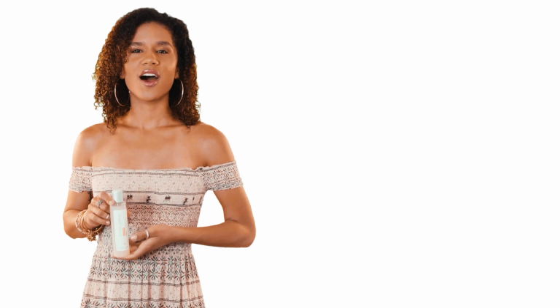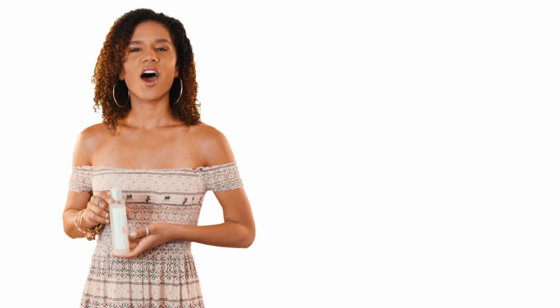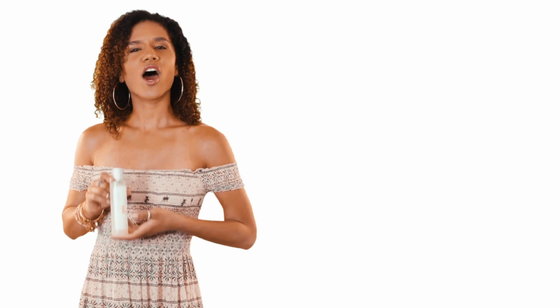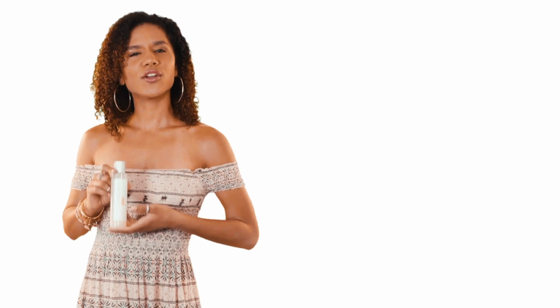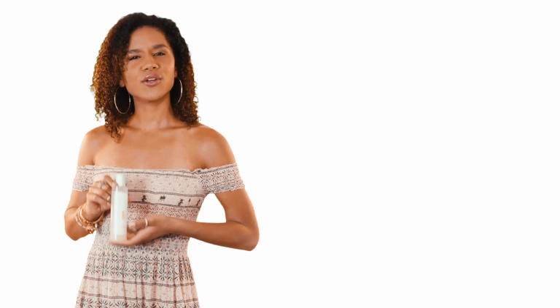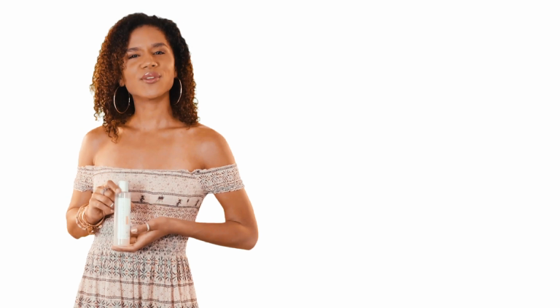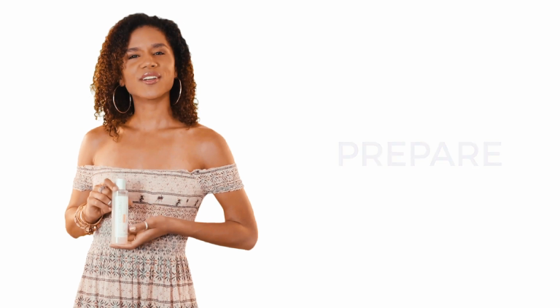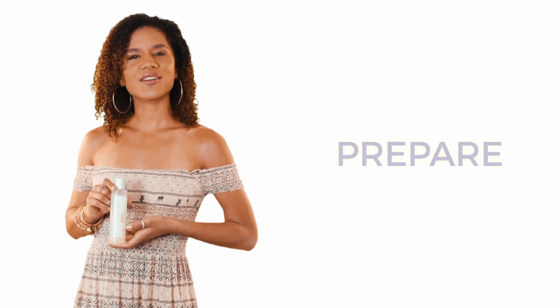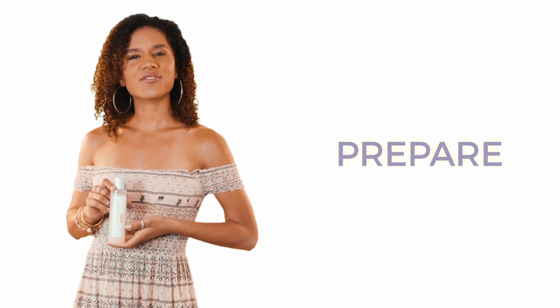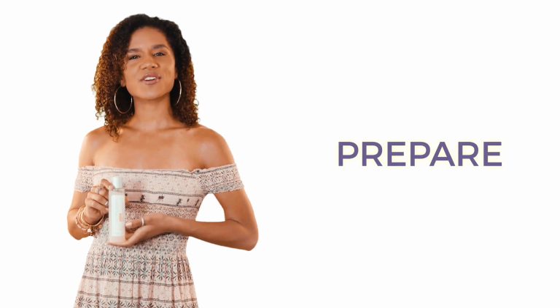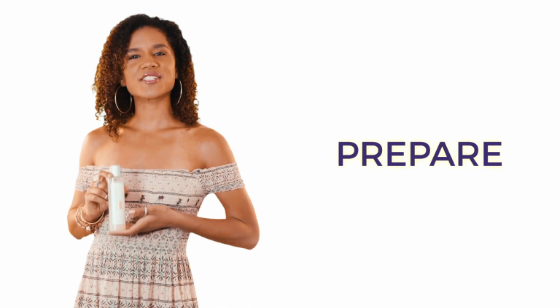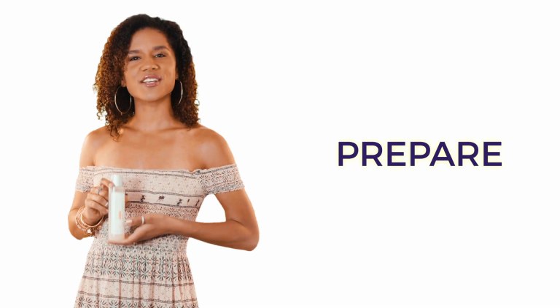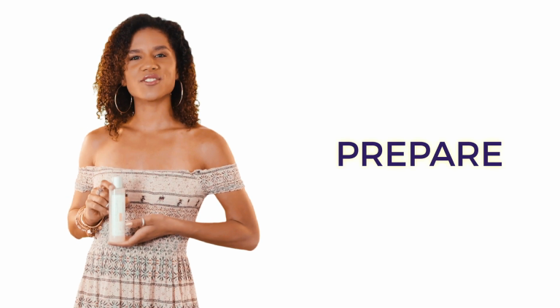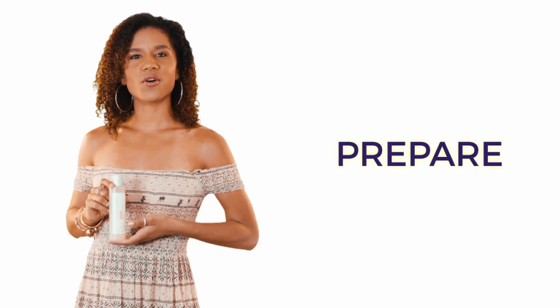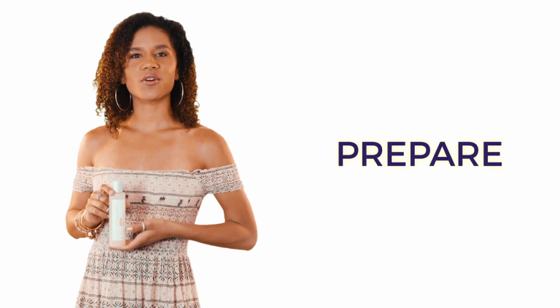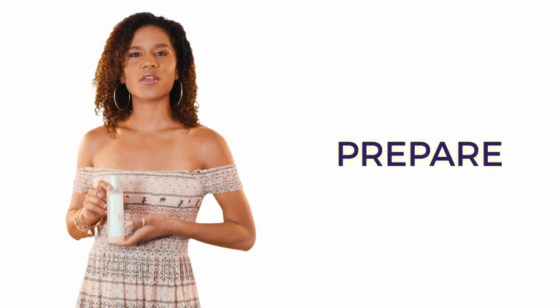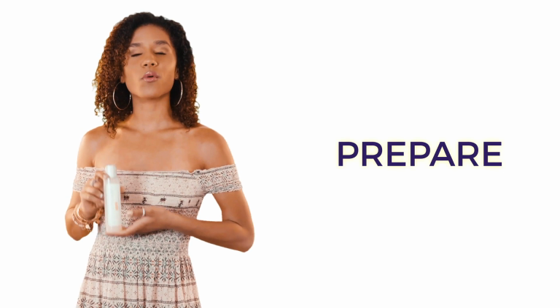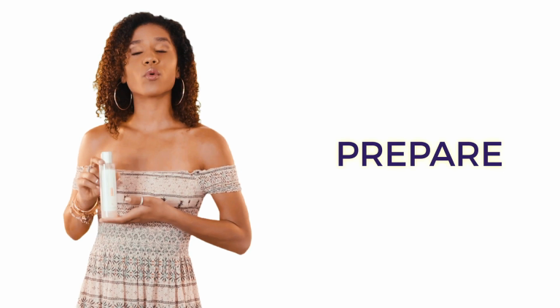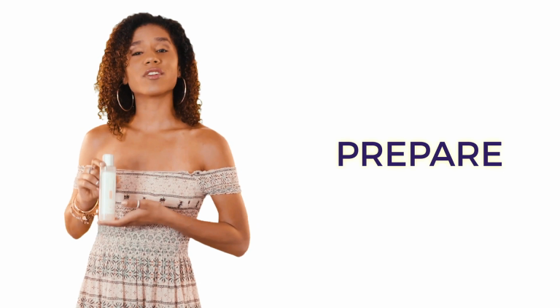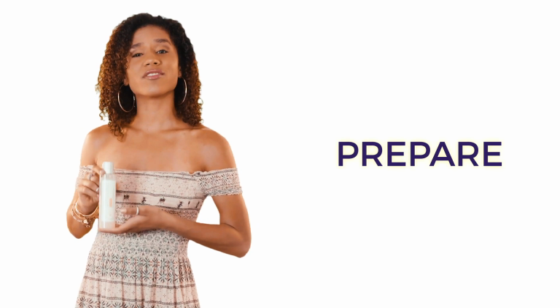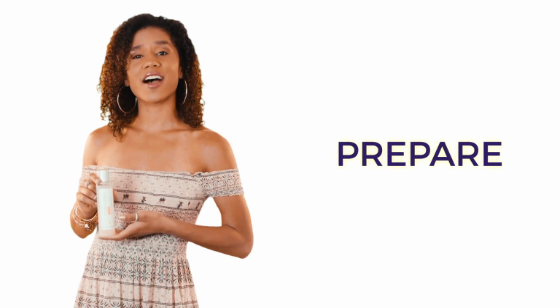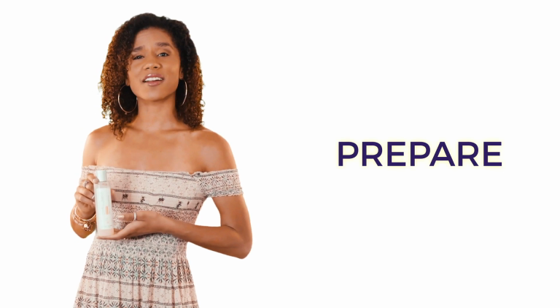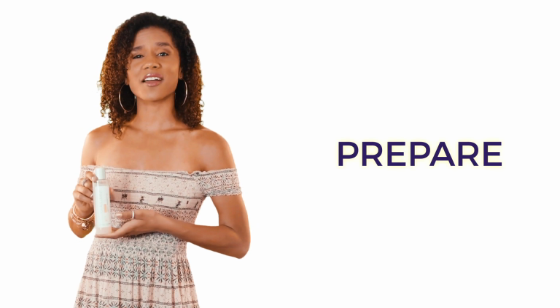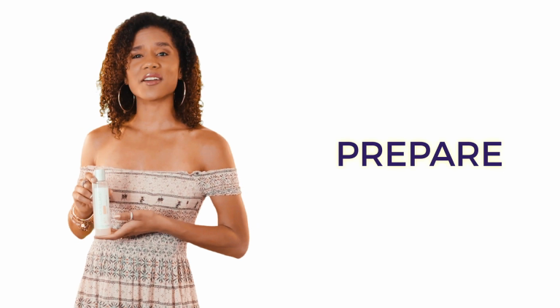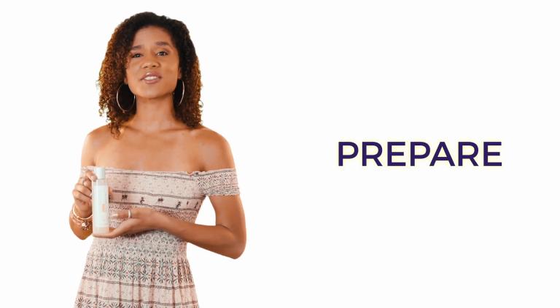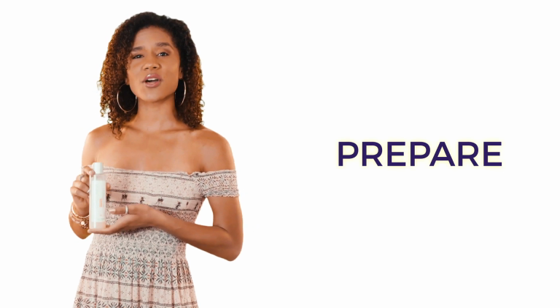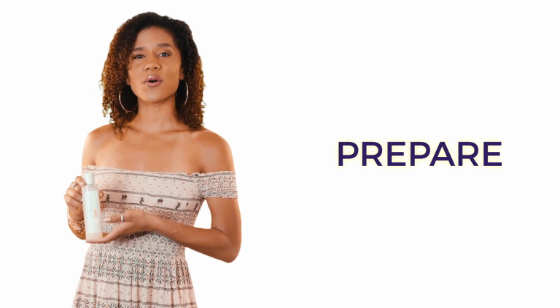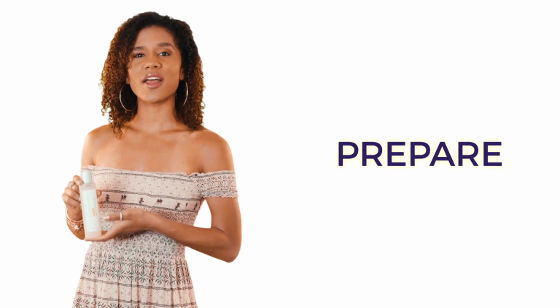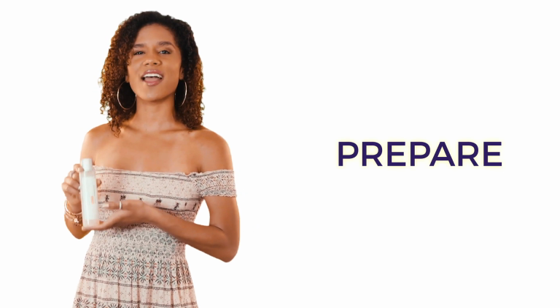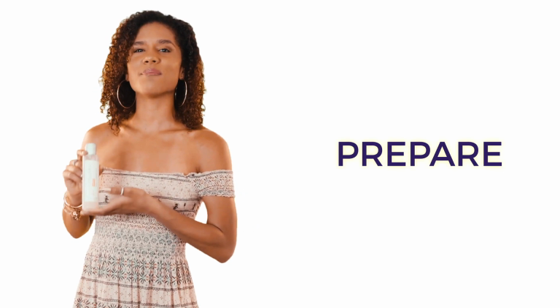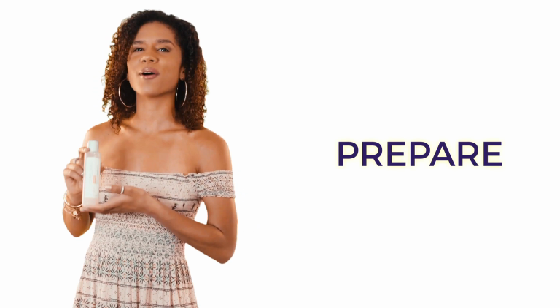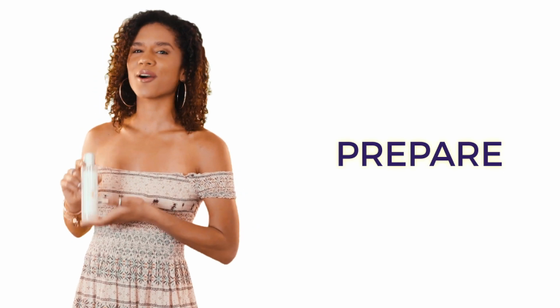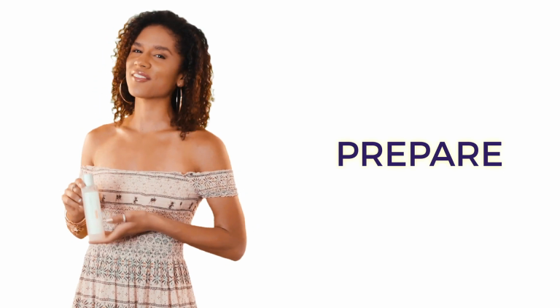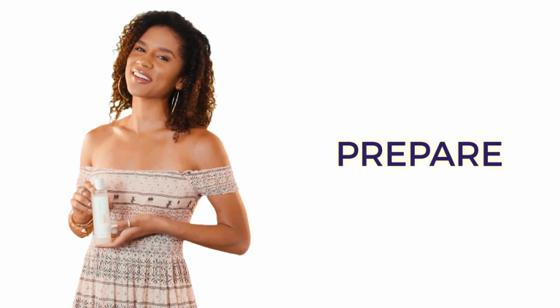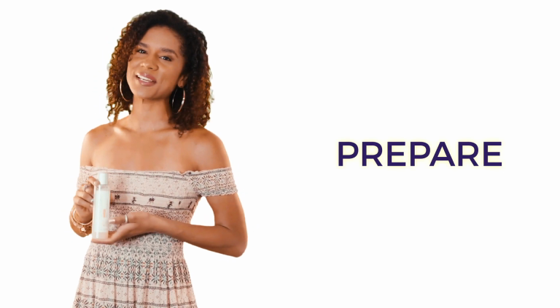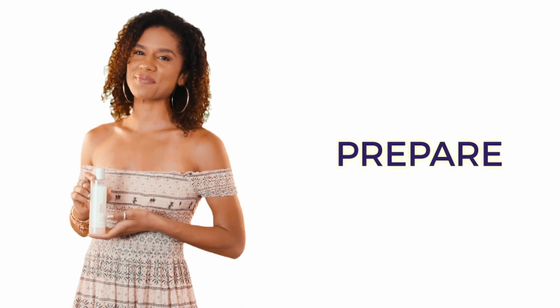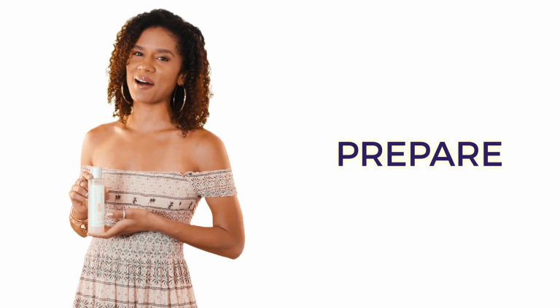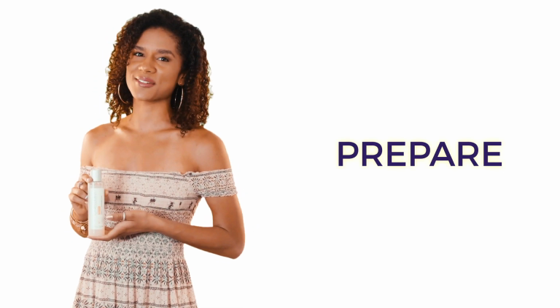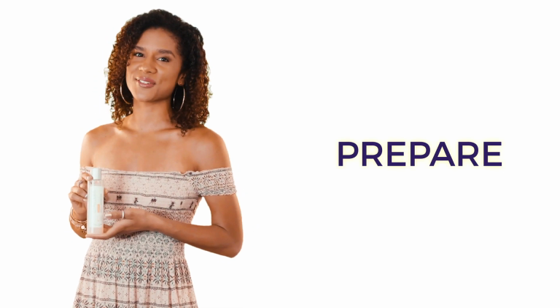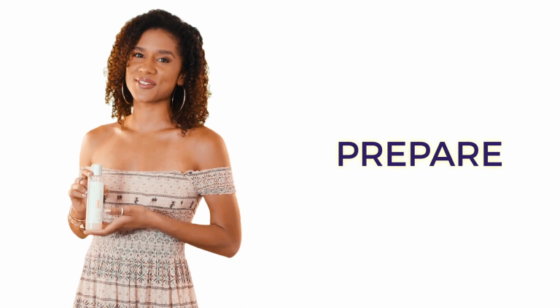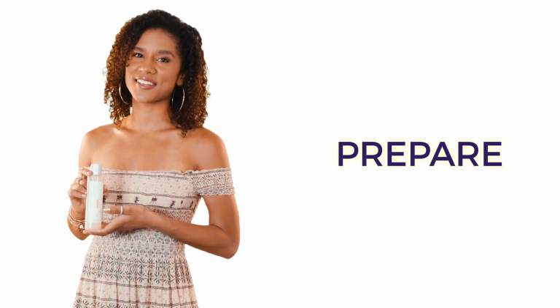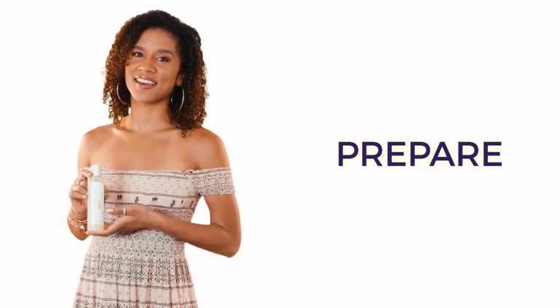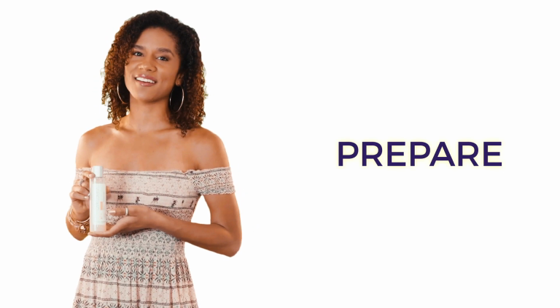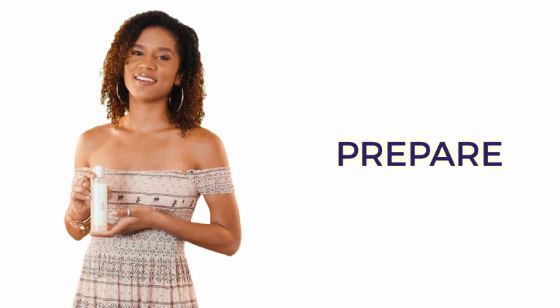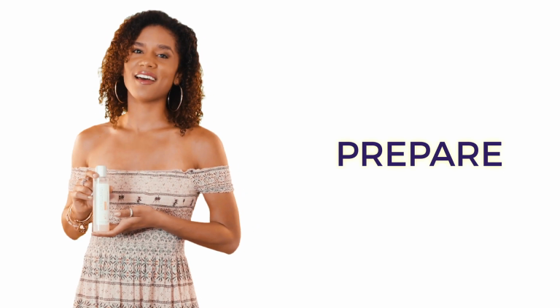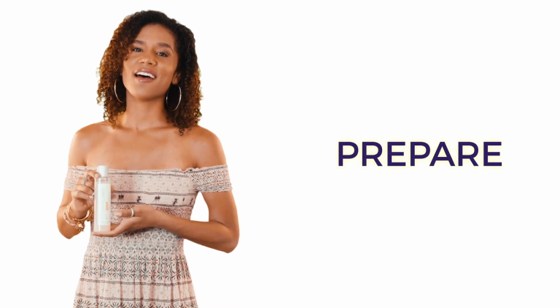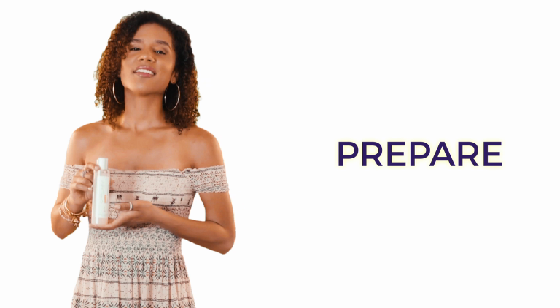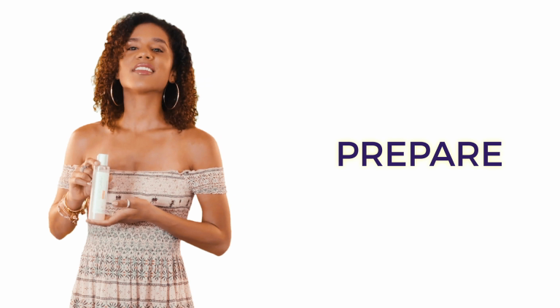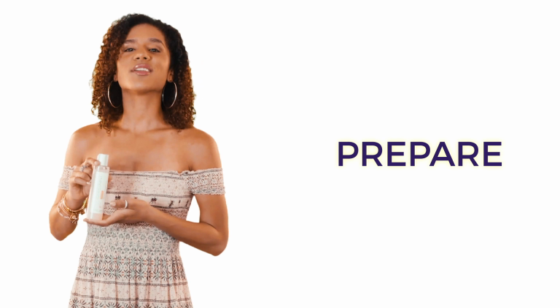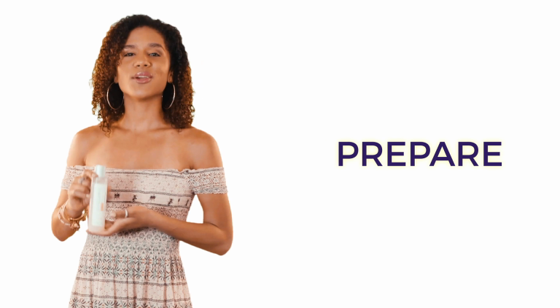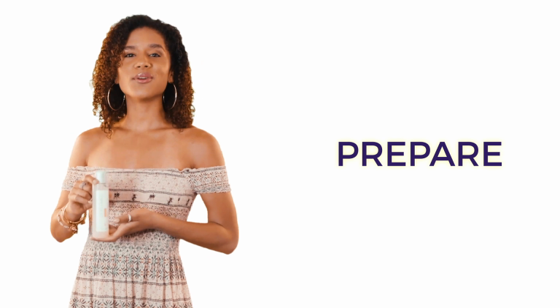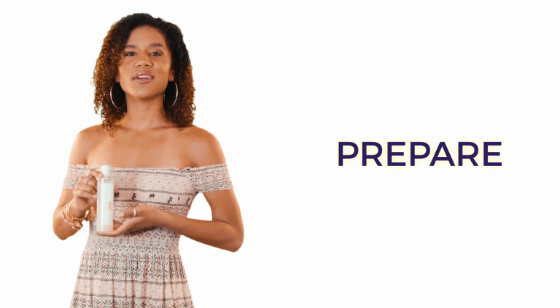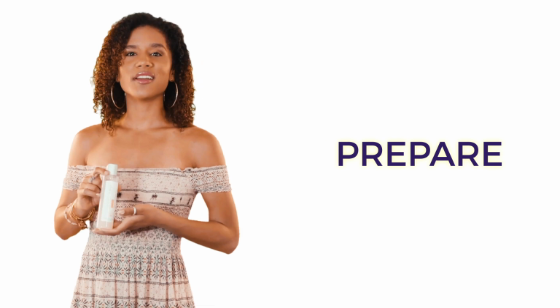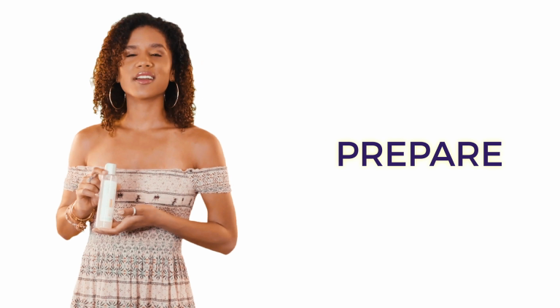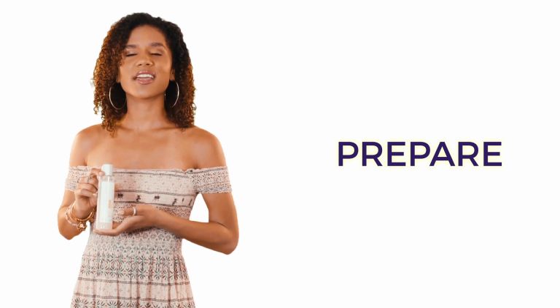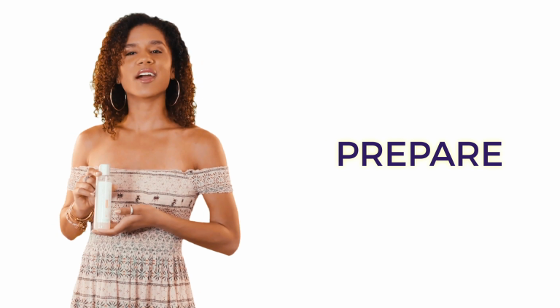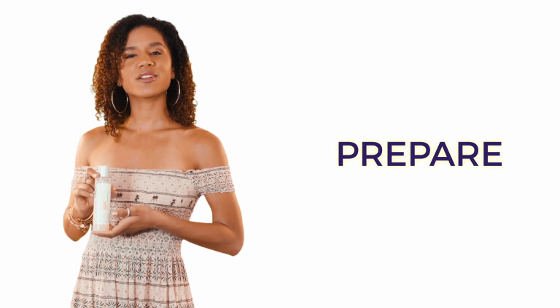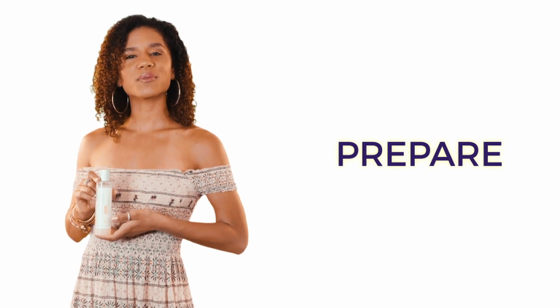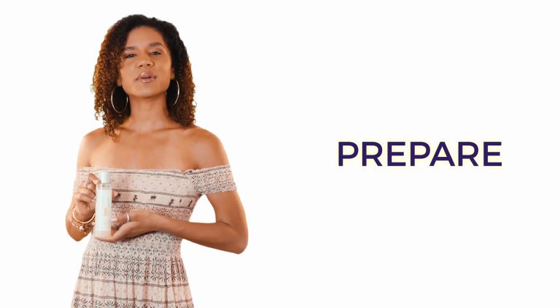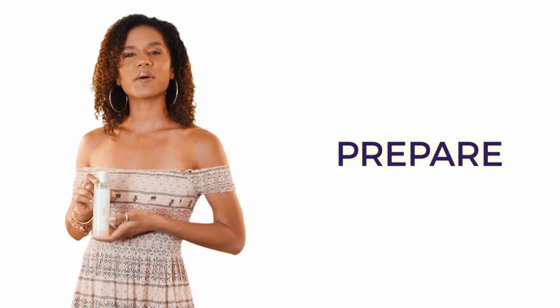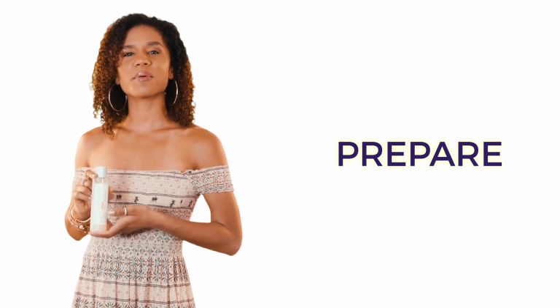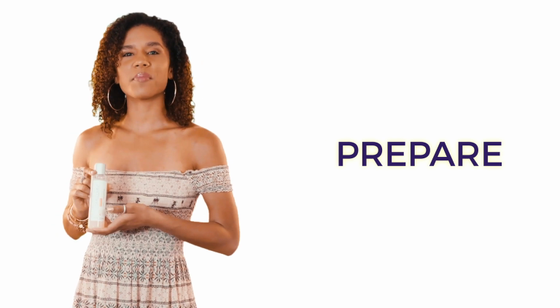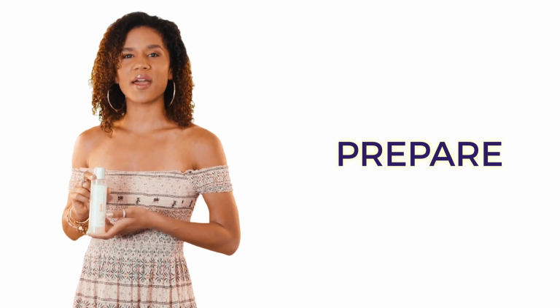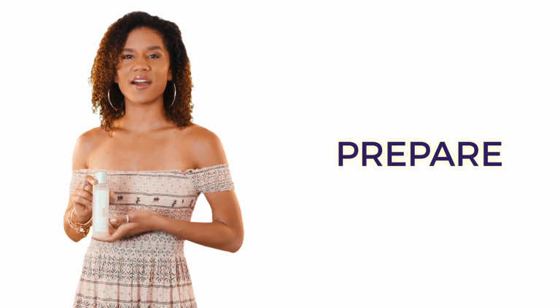Are you looking for a skin toner that will revitalize, tone and perfectly balance your skin? Then you need Care Illumina Prepare.